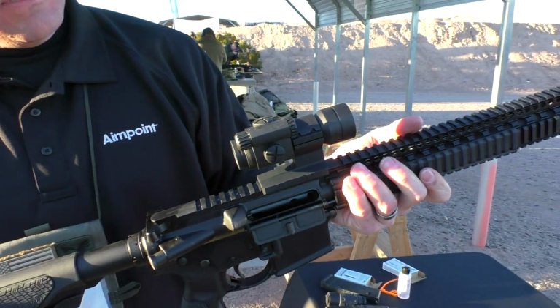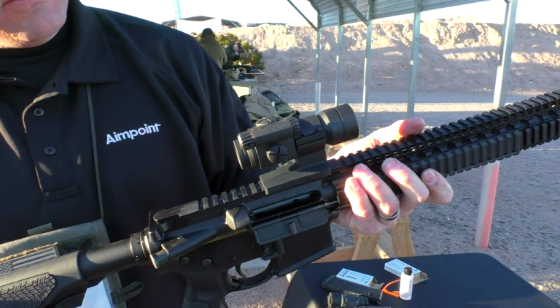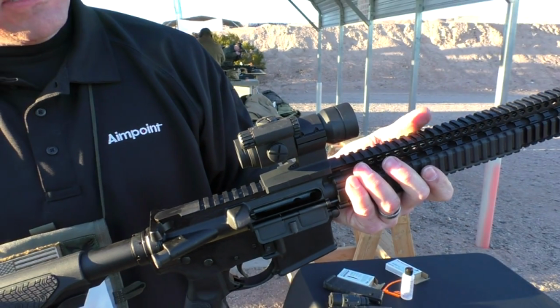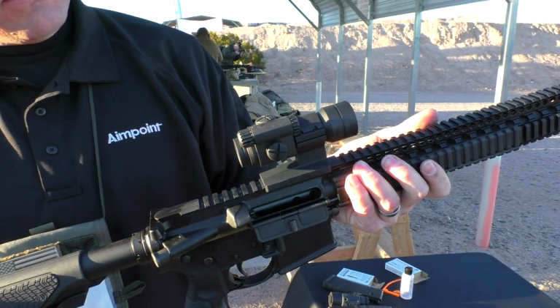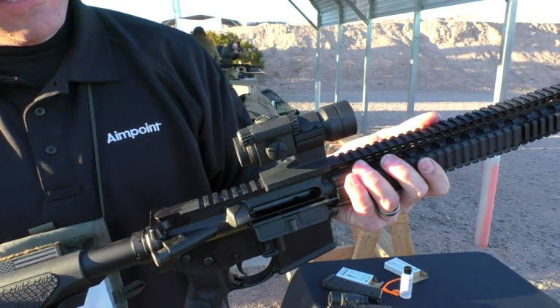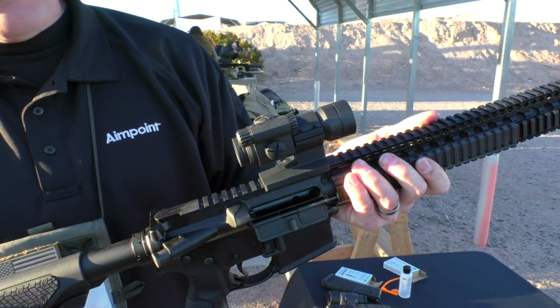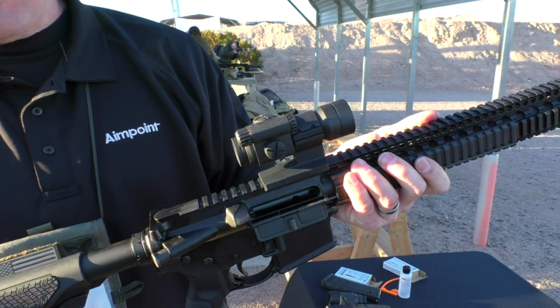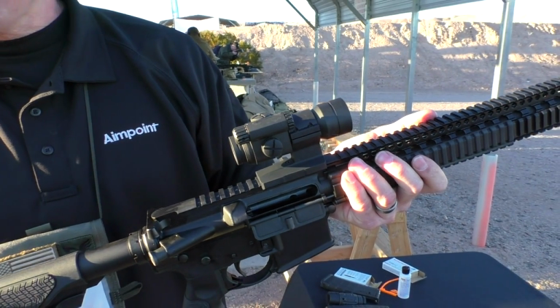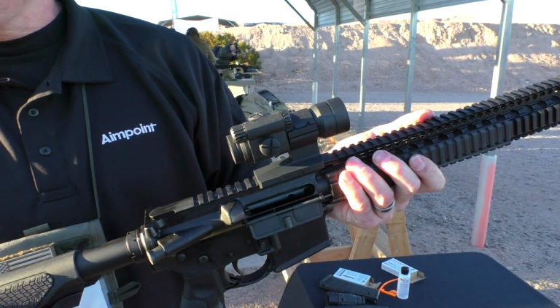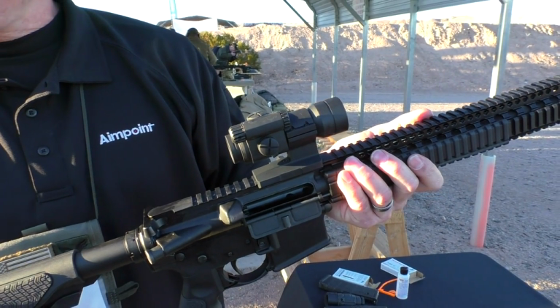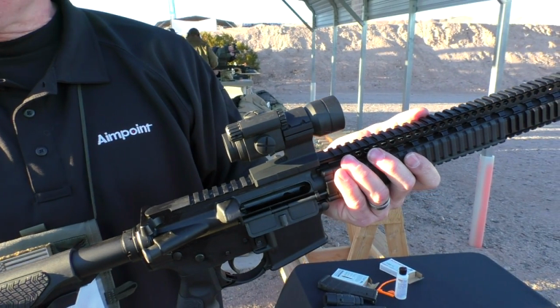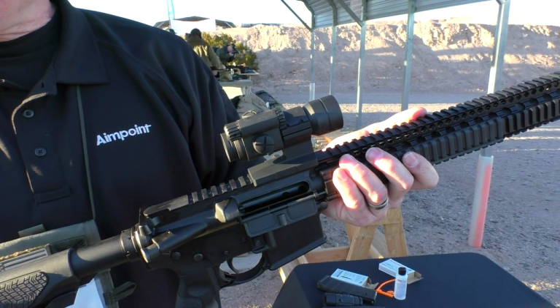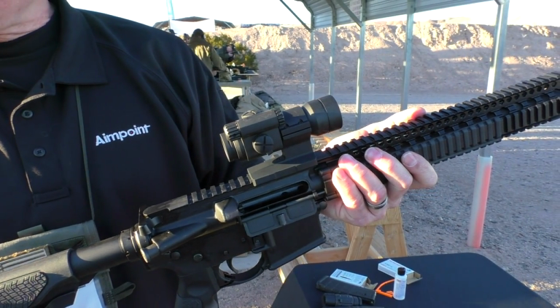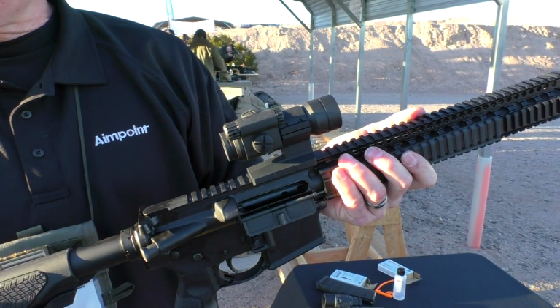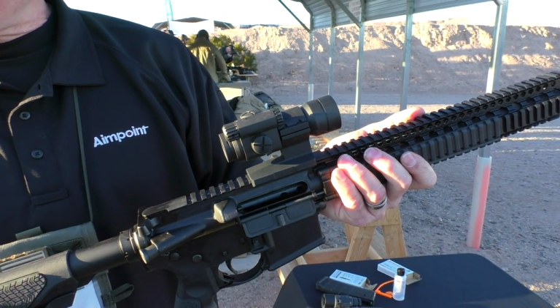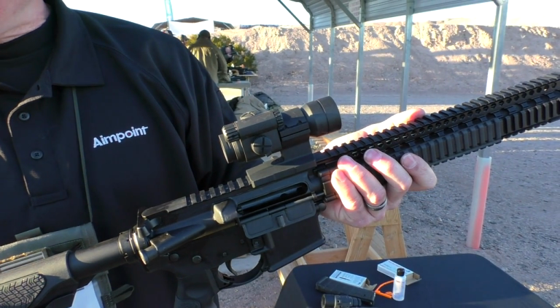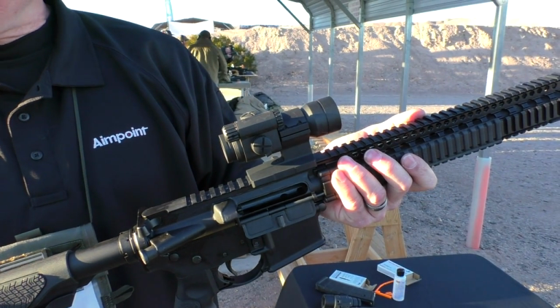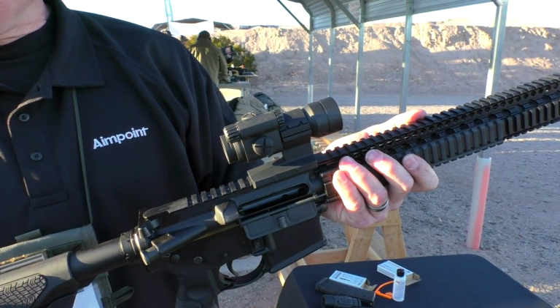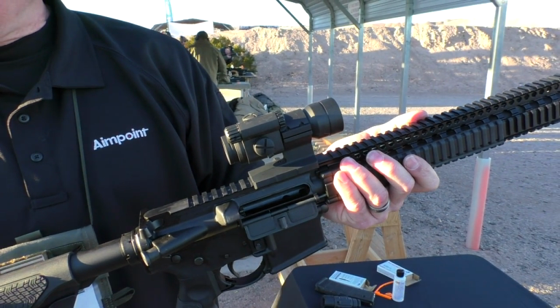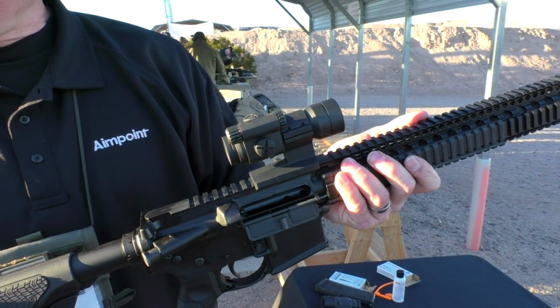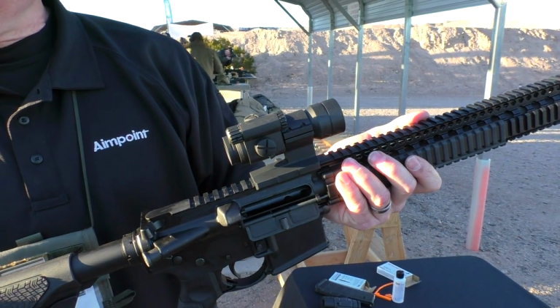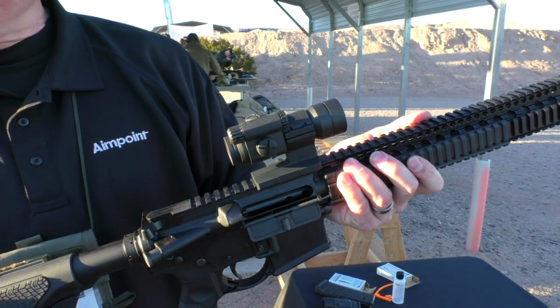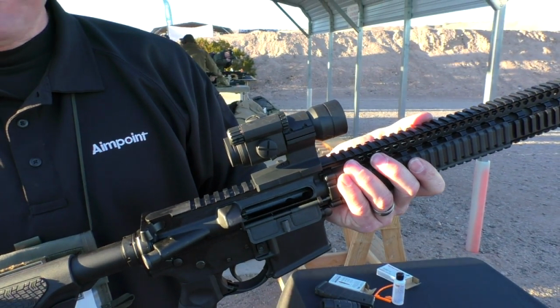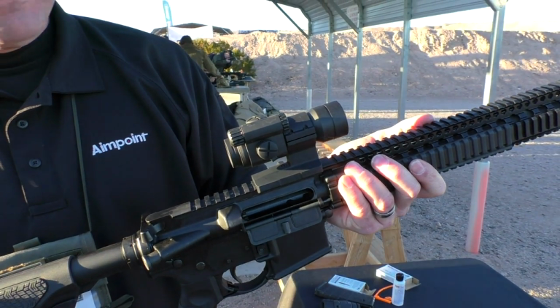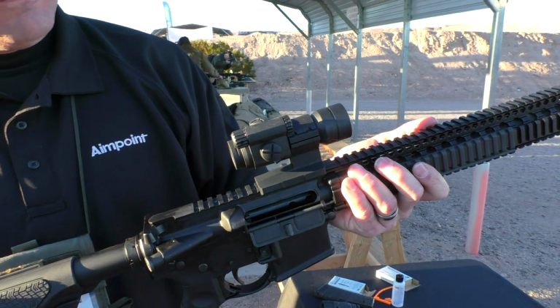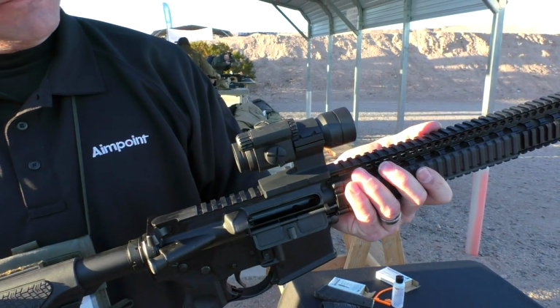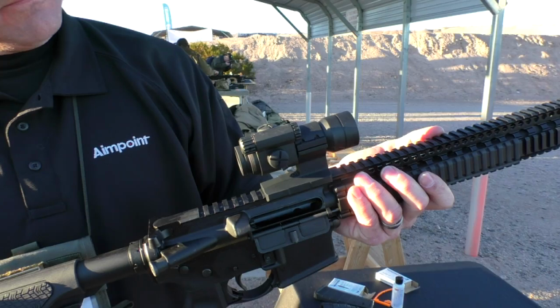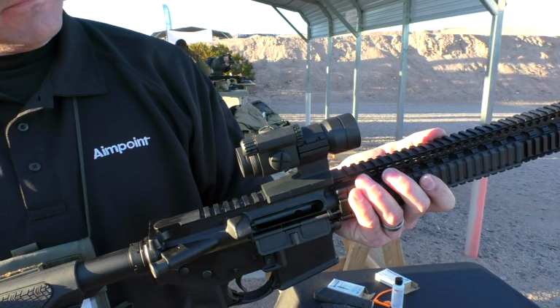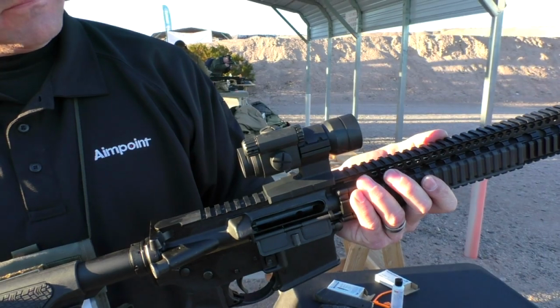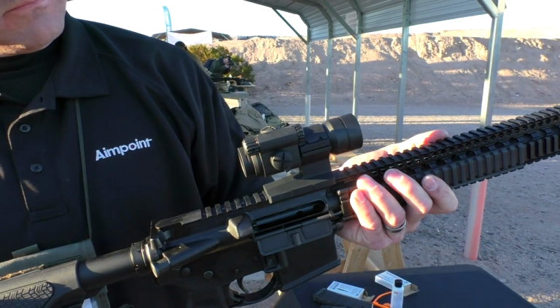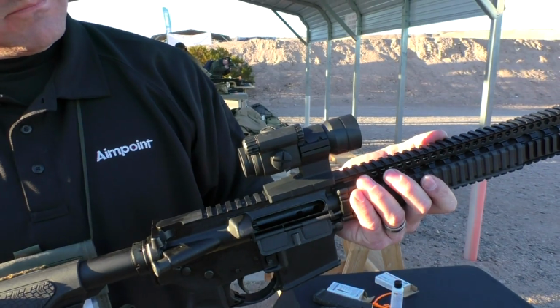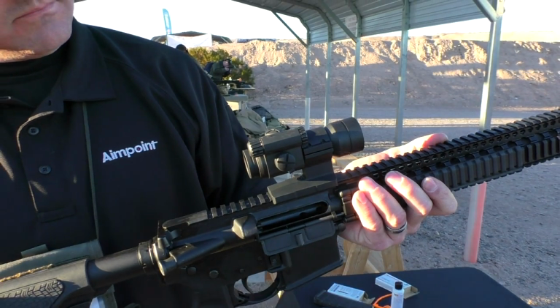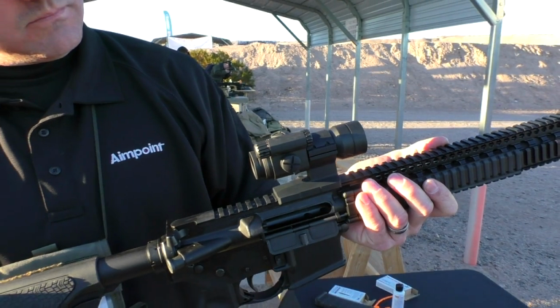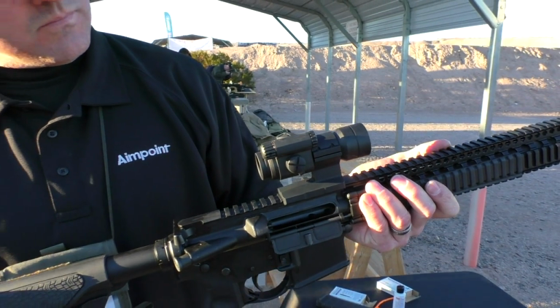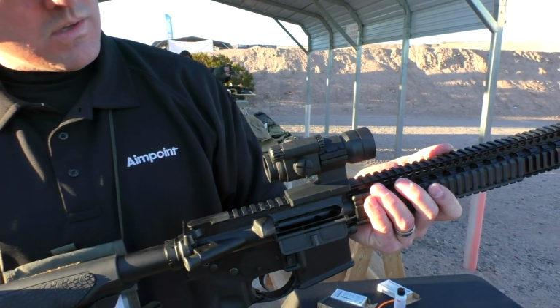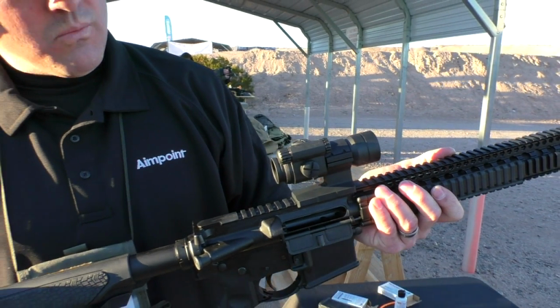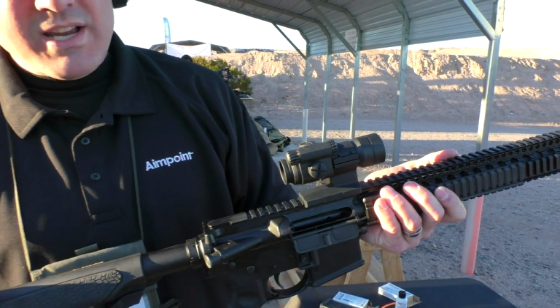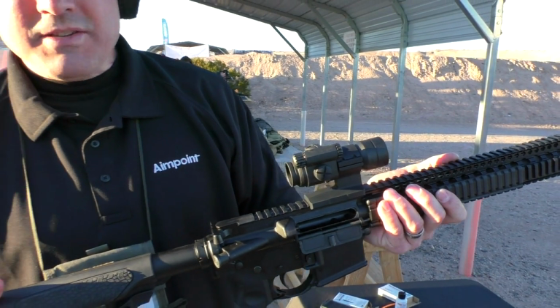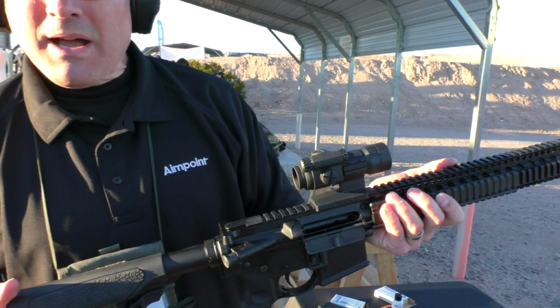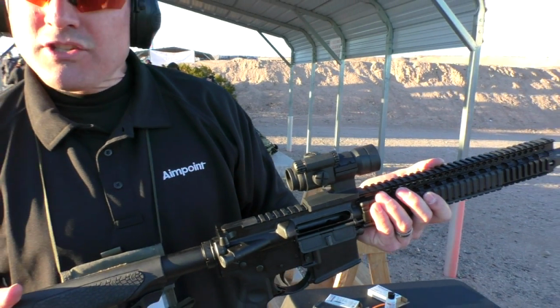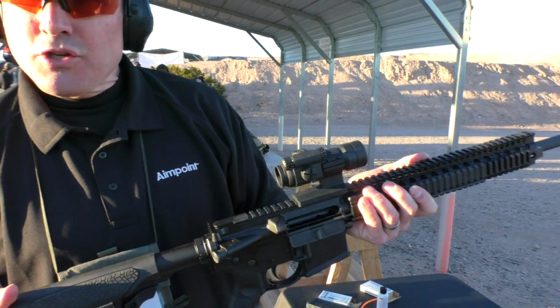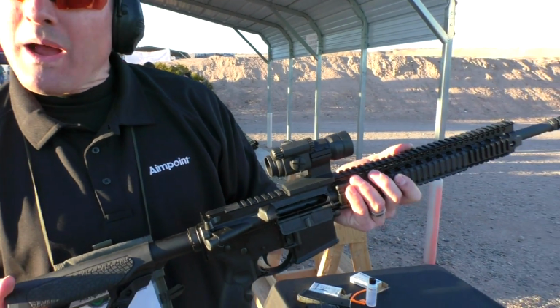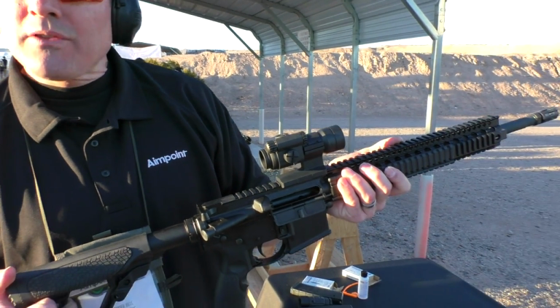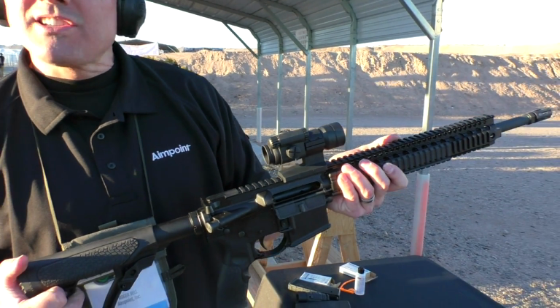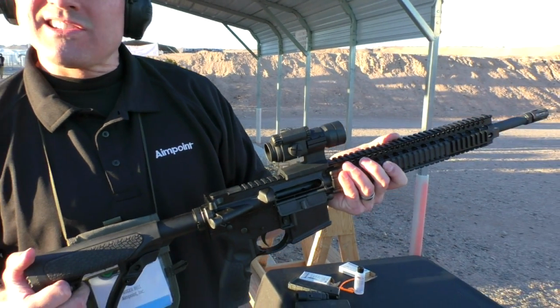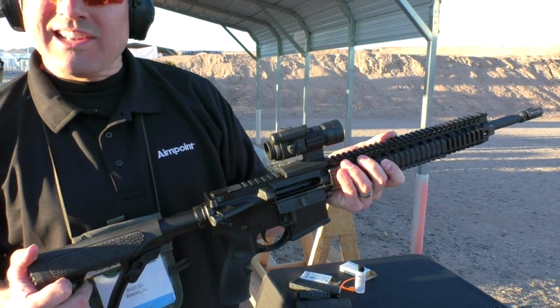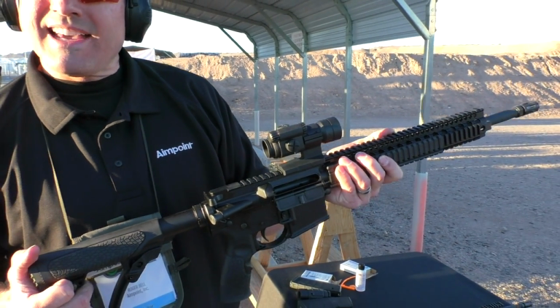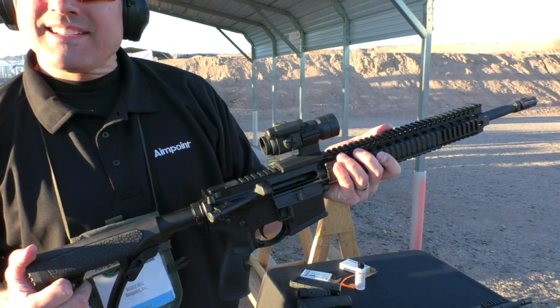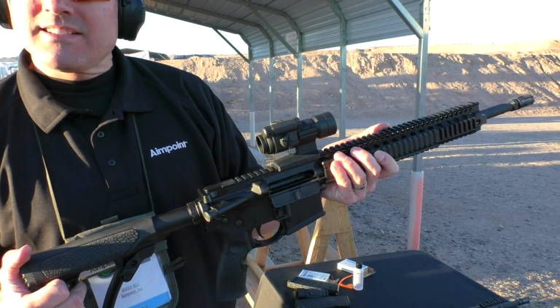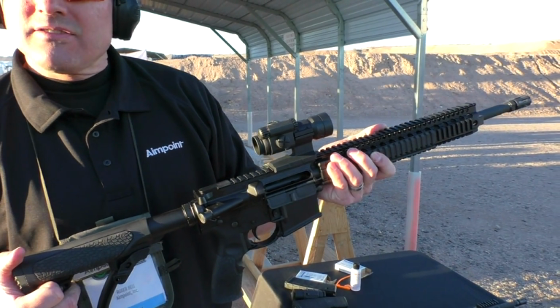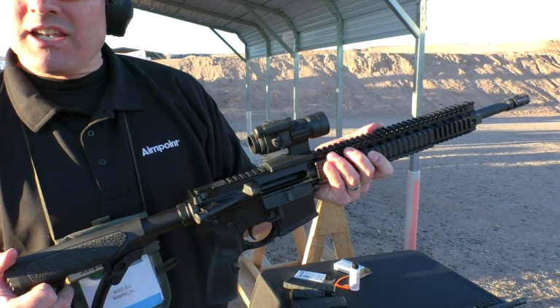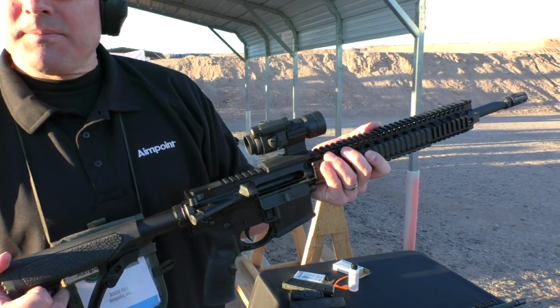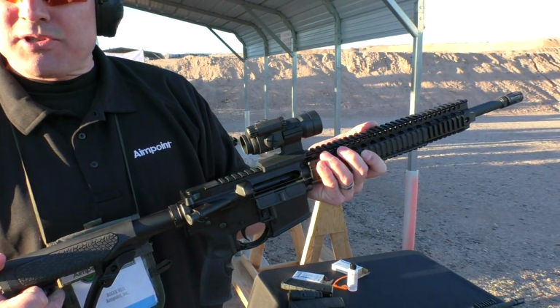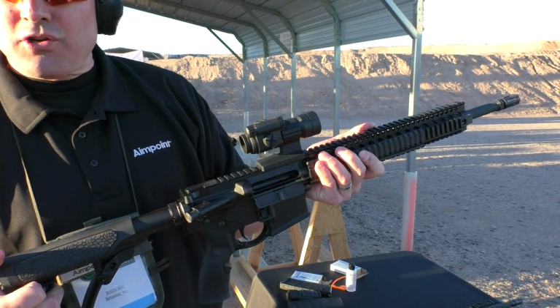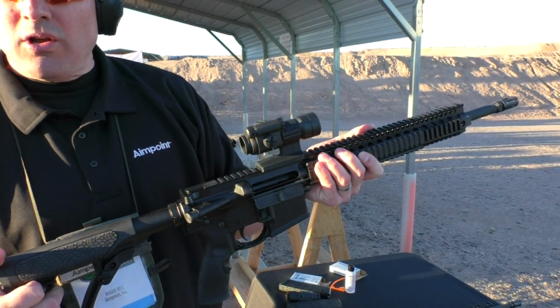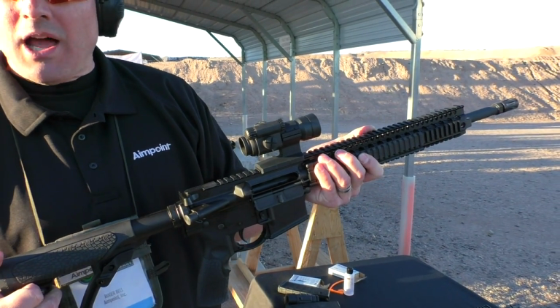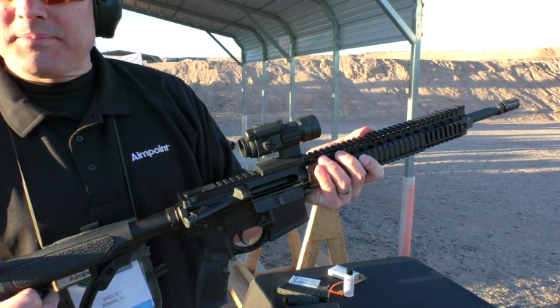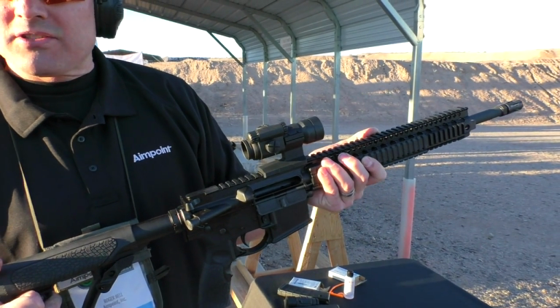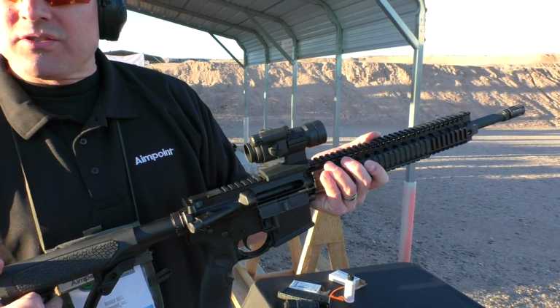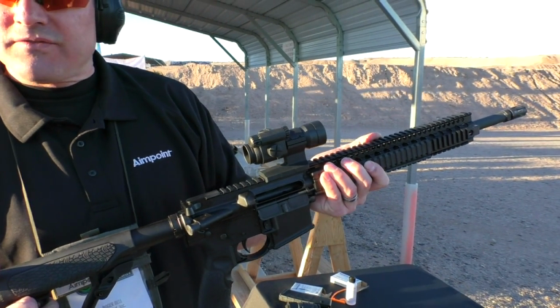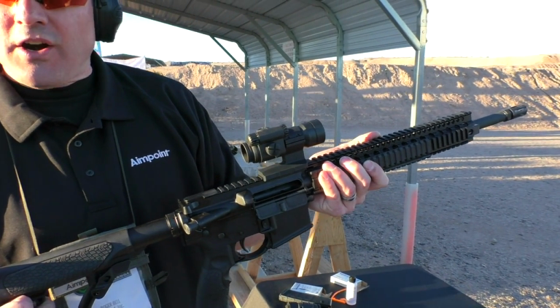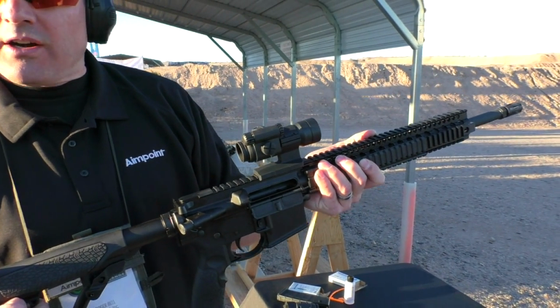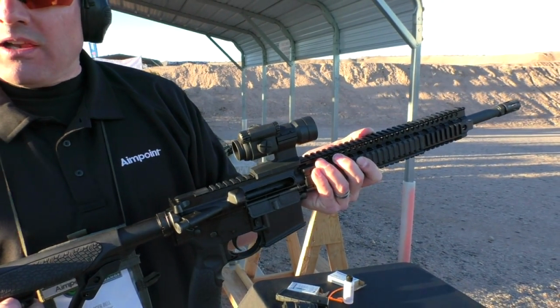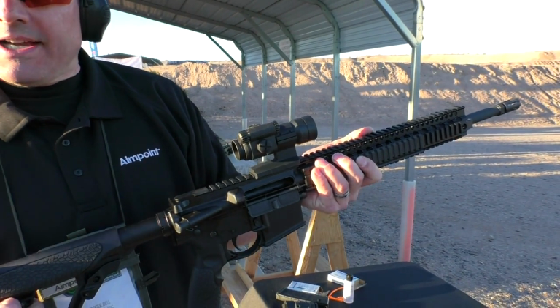You get 10,000 plus hours of battery life. It weighs about 2 ounces less than the patrol optic, so it's very light.